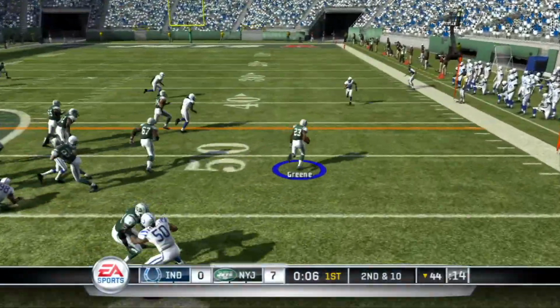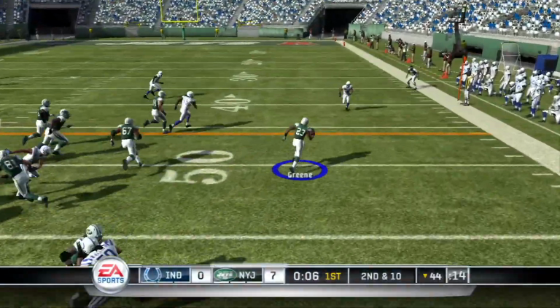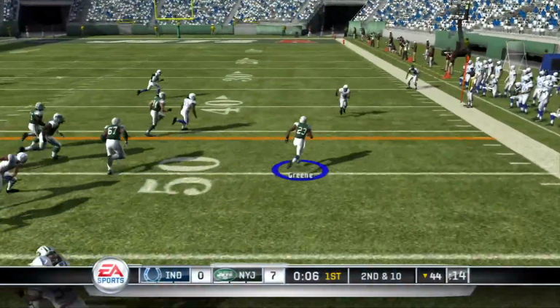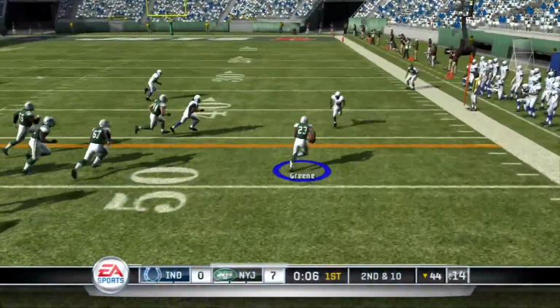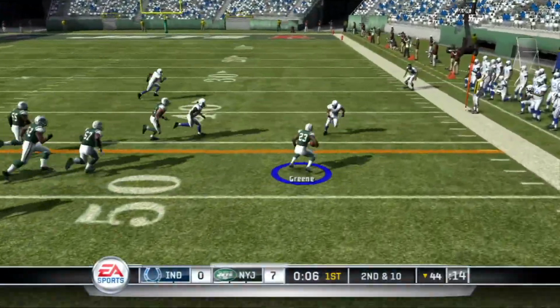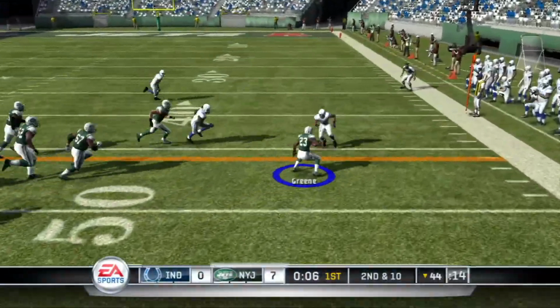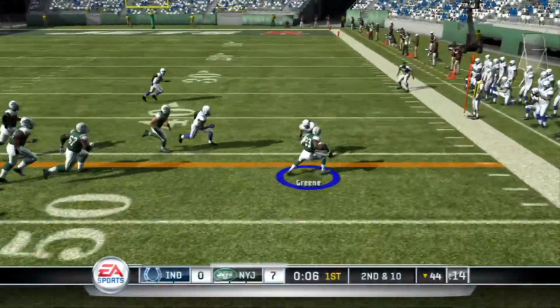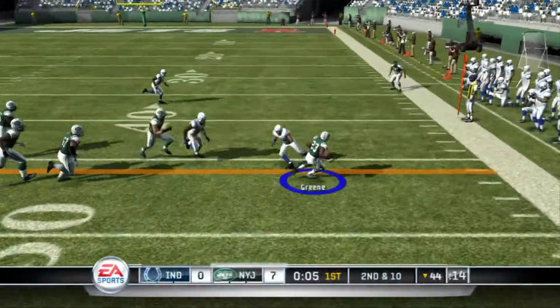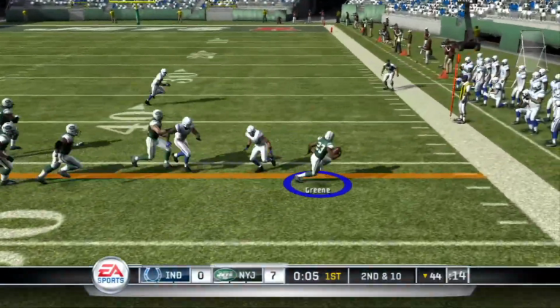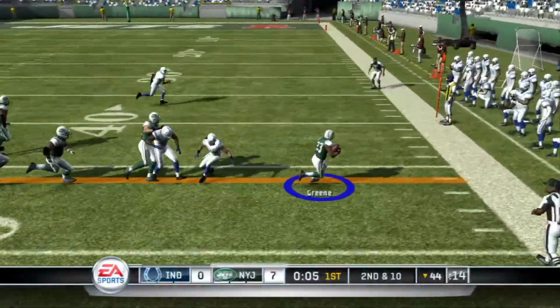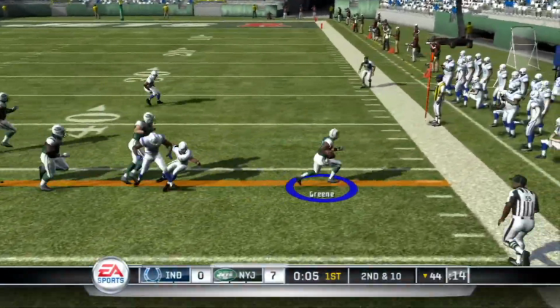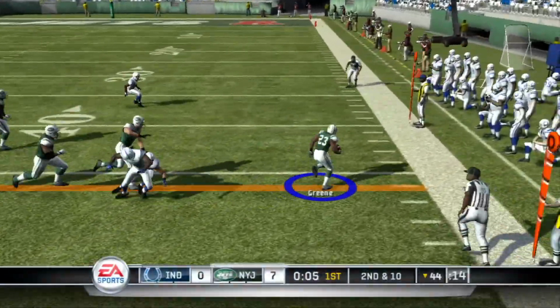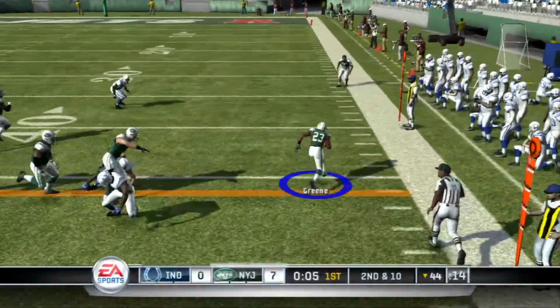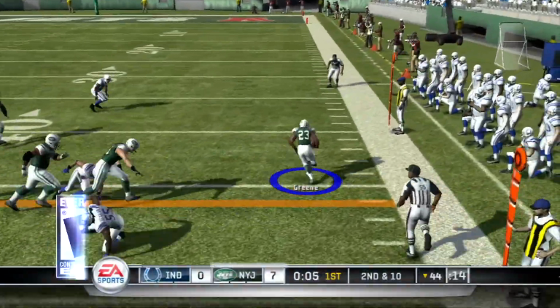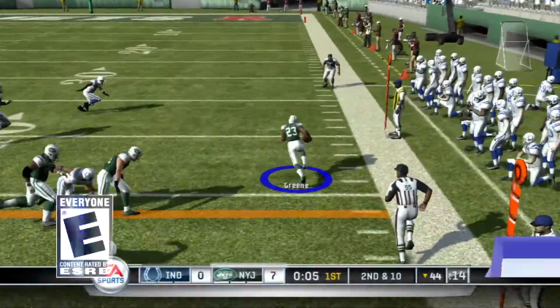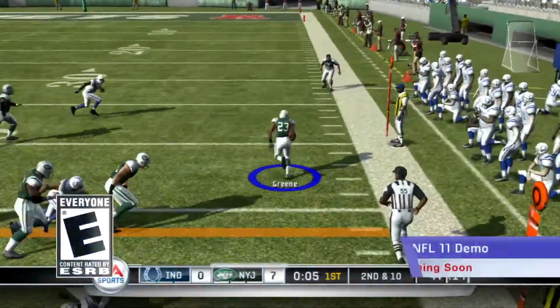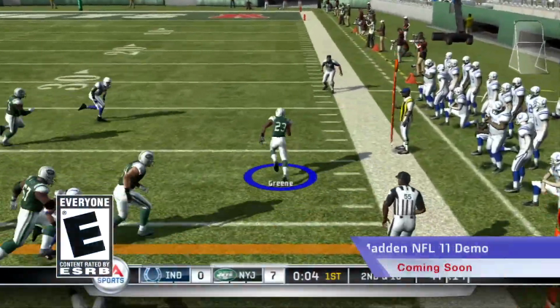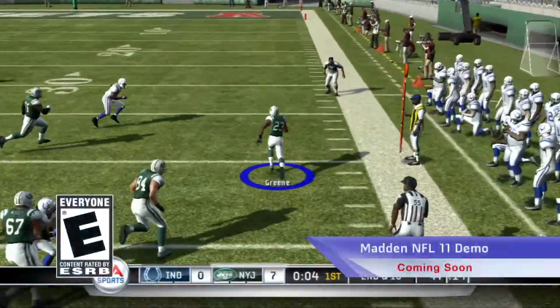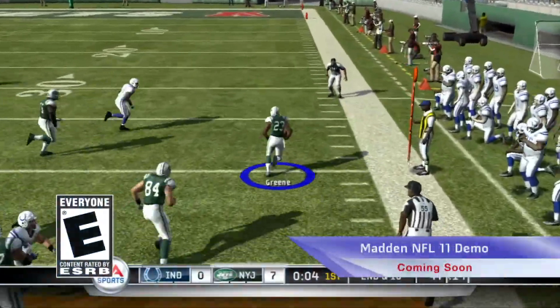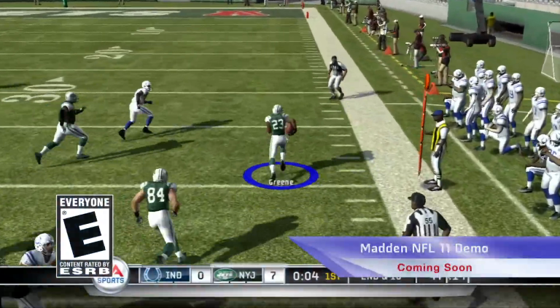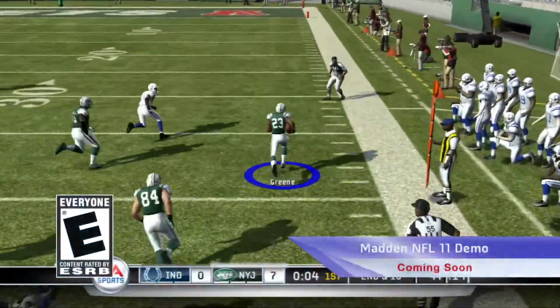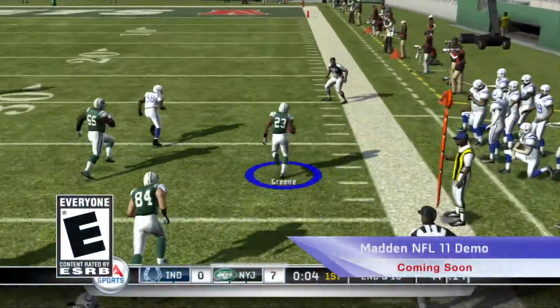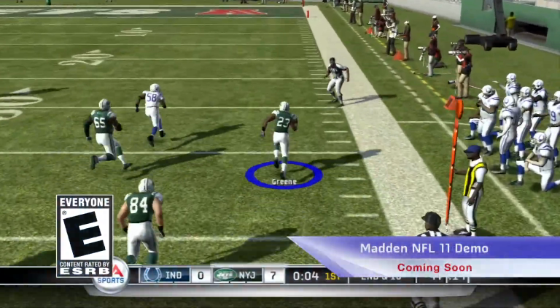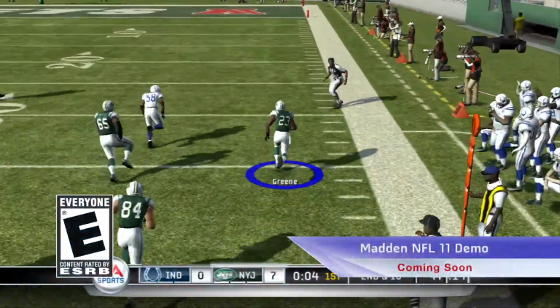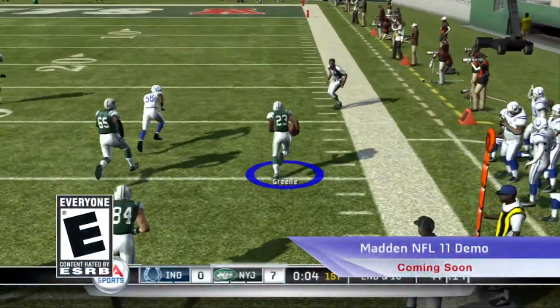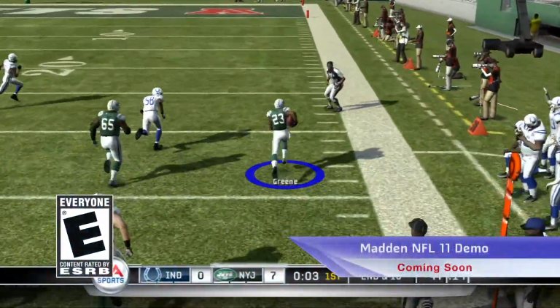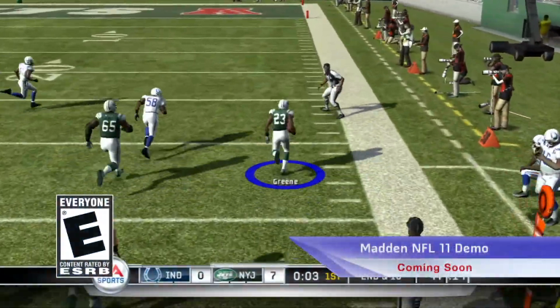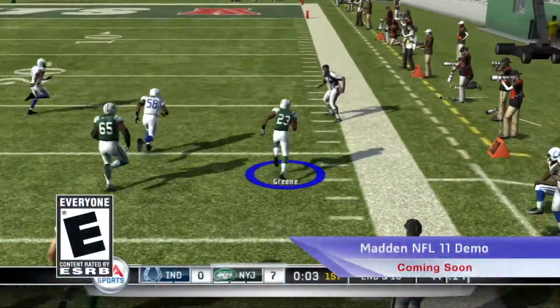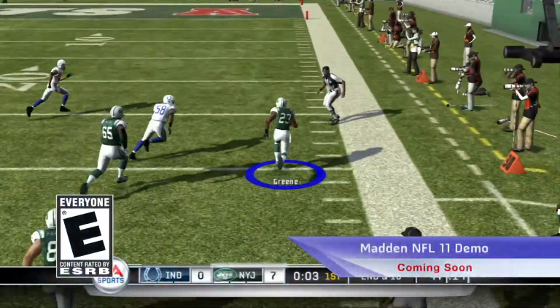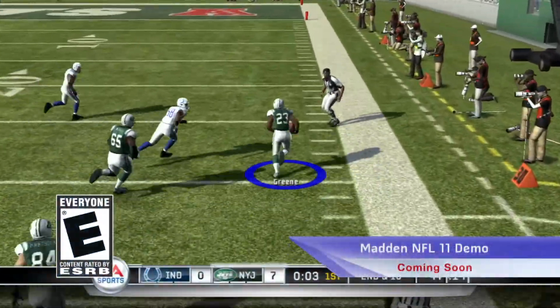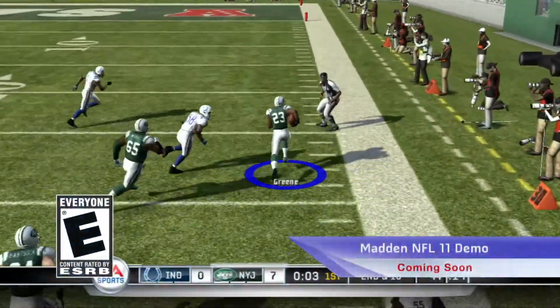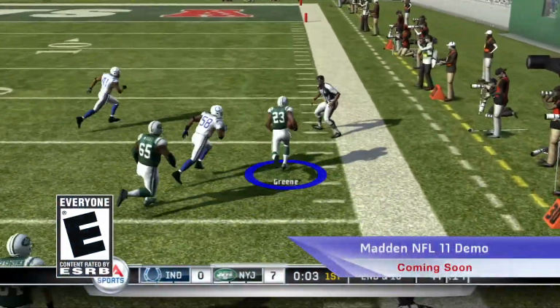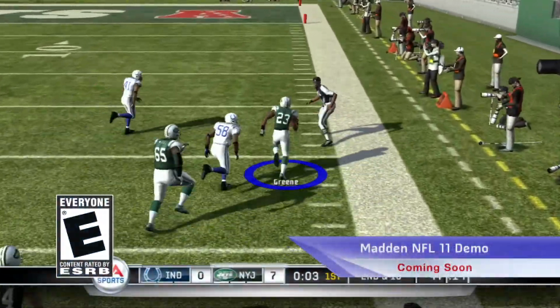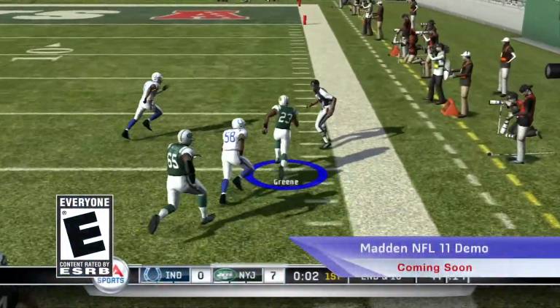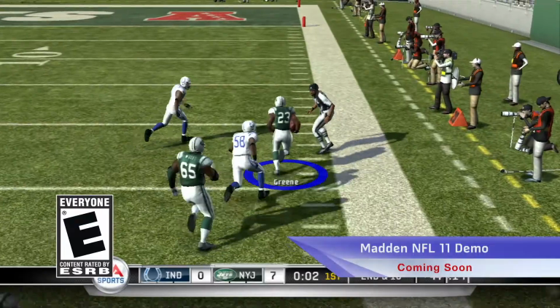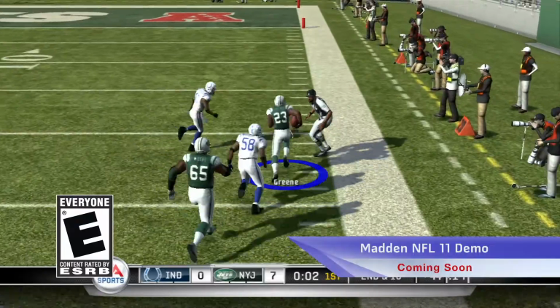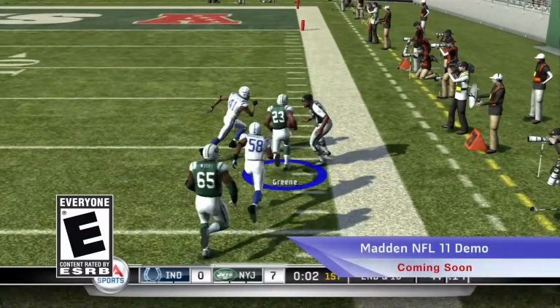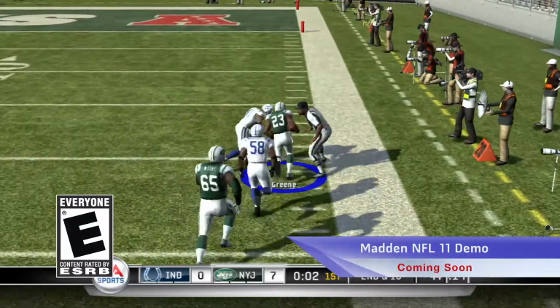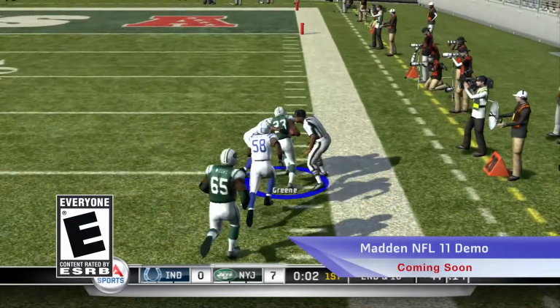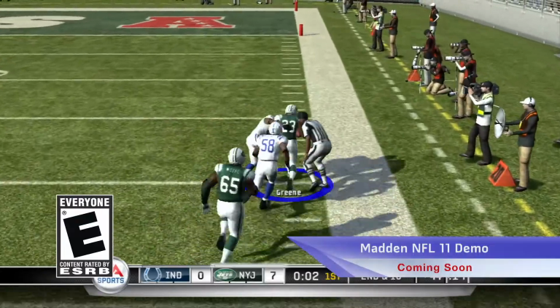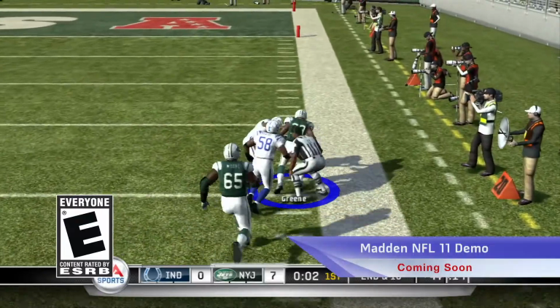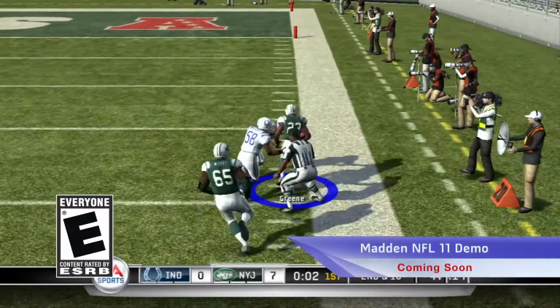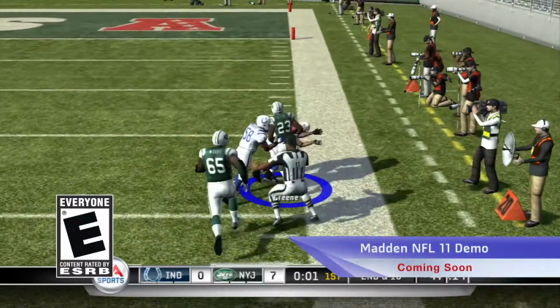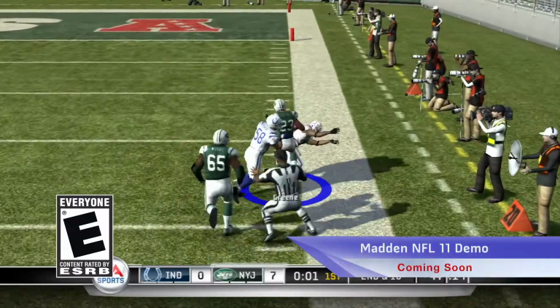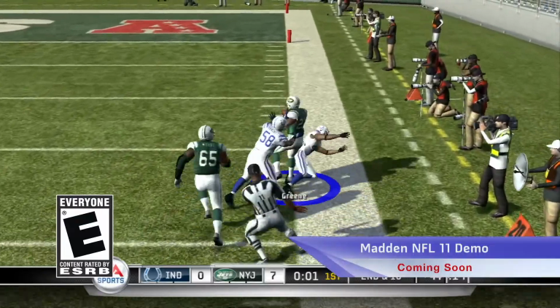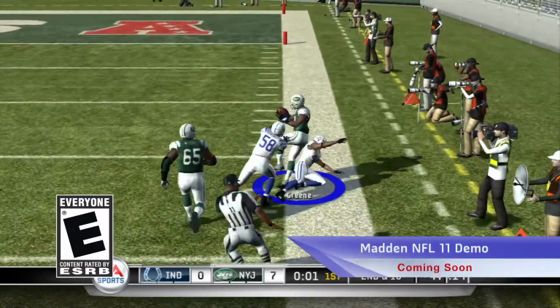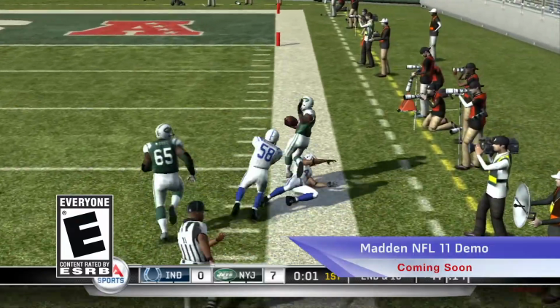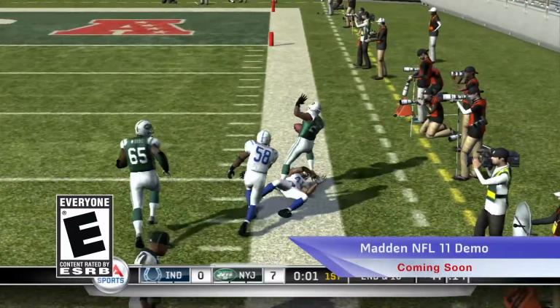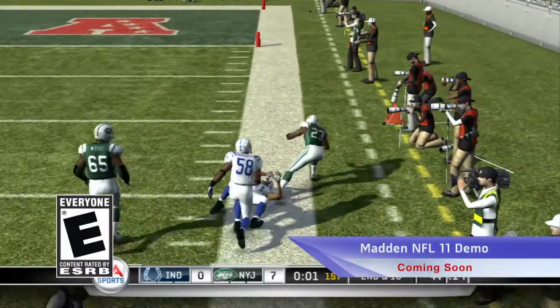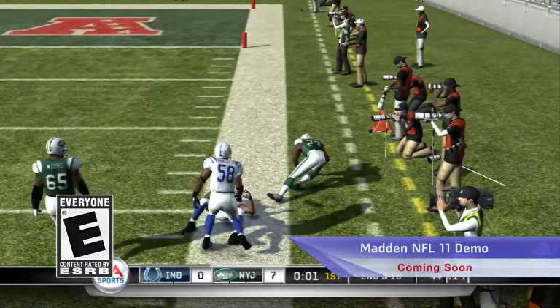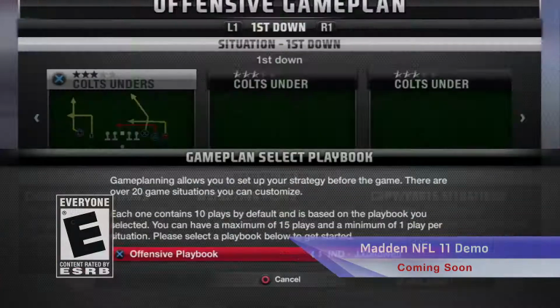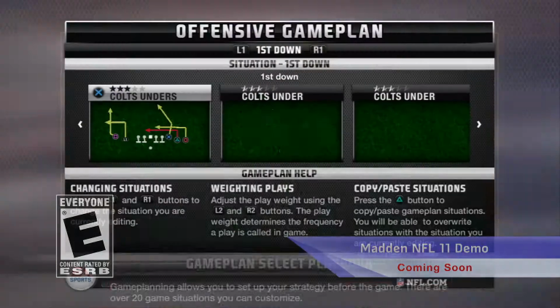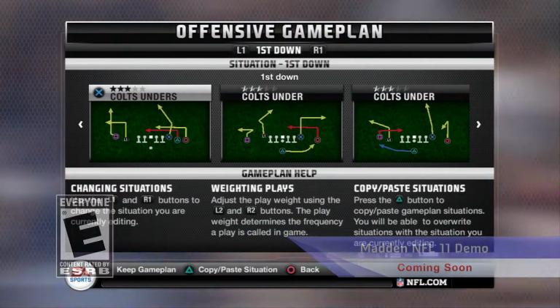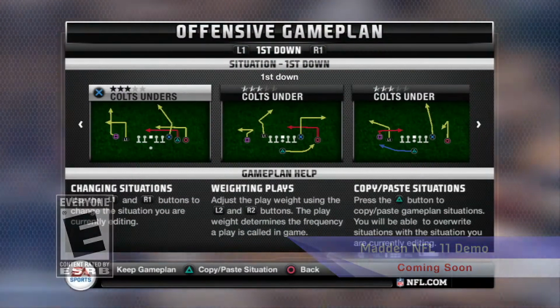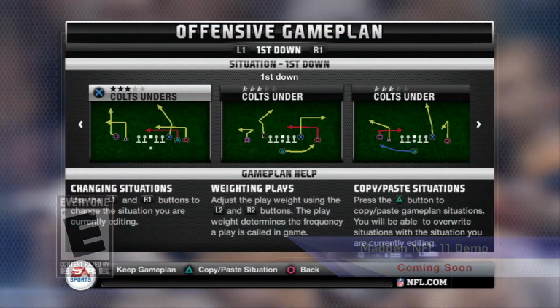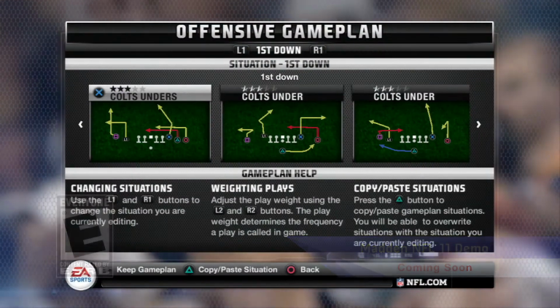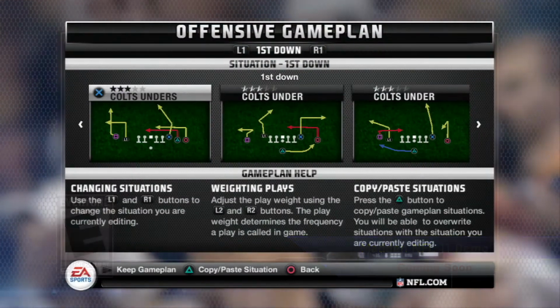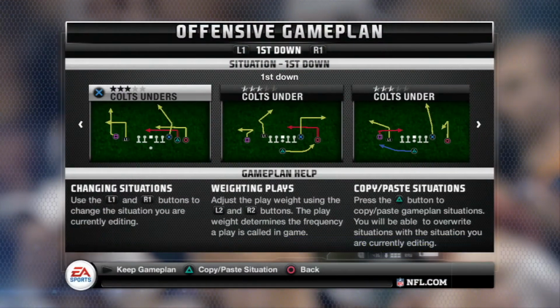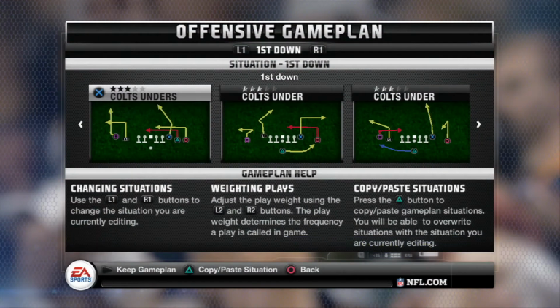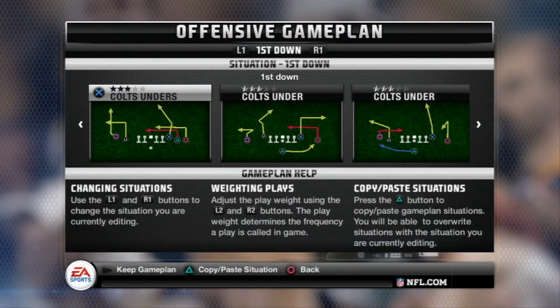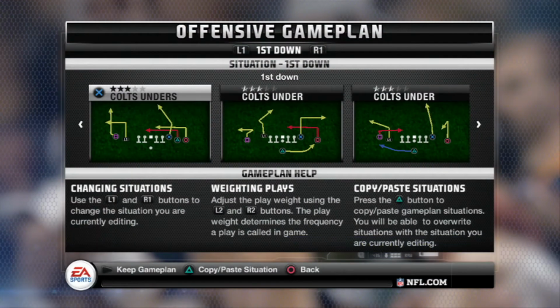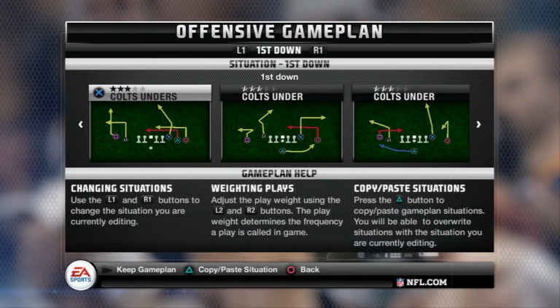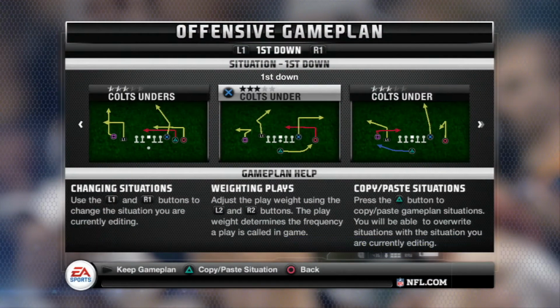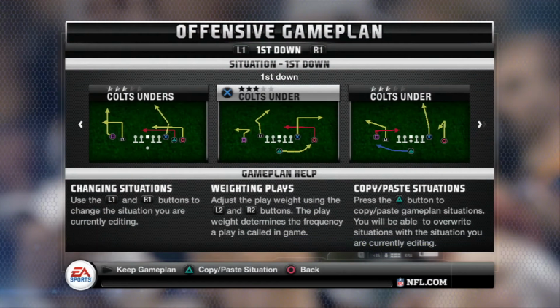And finally, get on the gridiron in the simpler, quicker, and deeper Madden NFL 11 demo, coming soon to the PlayStation Store.